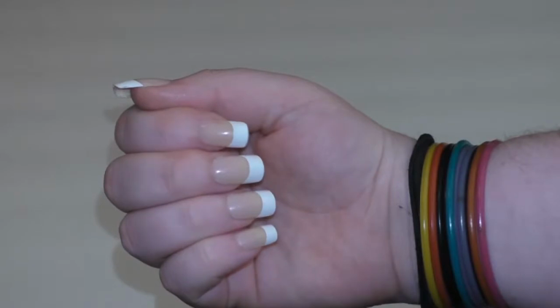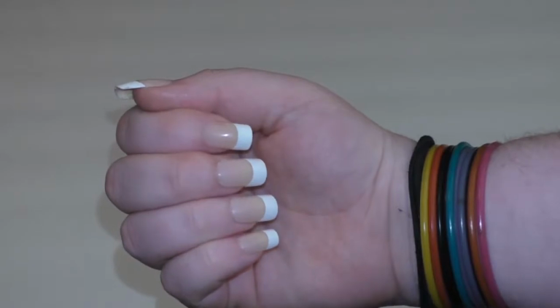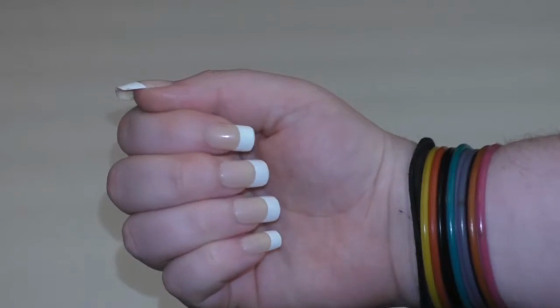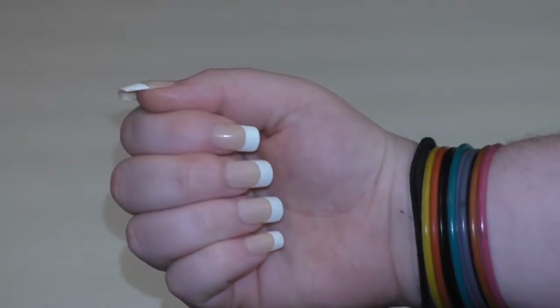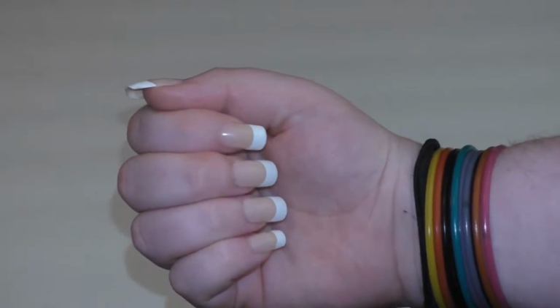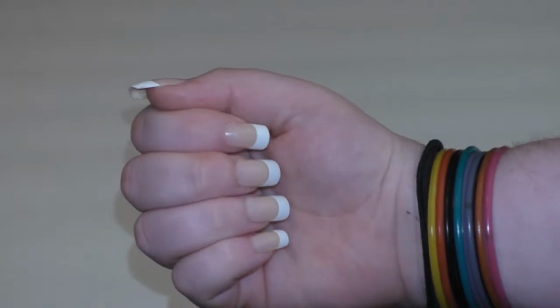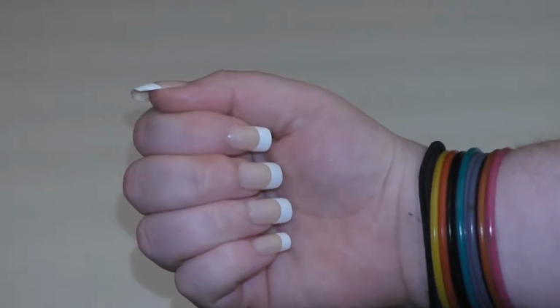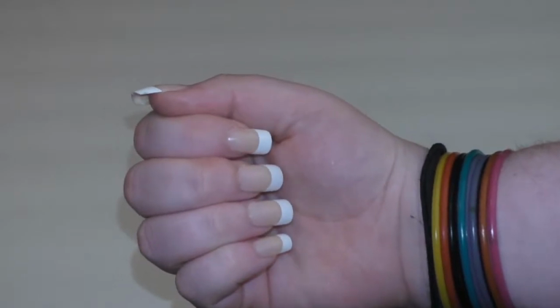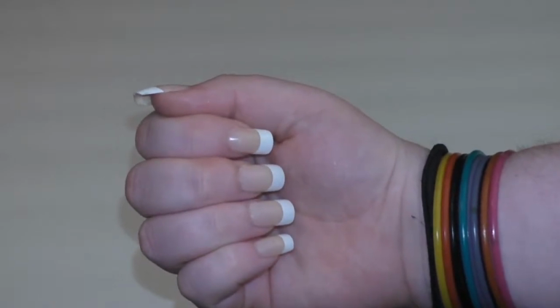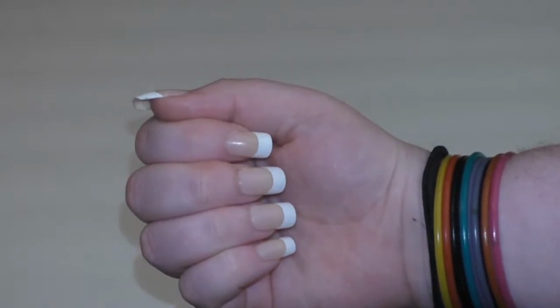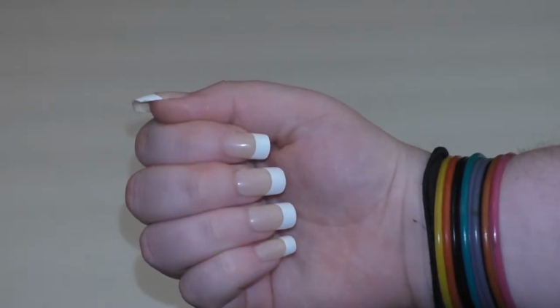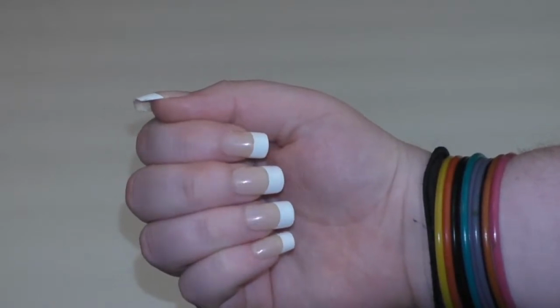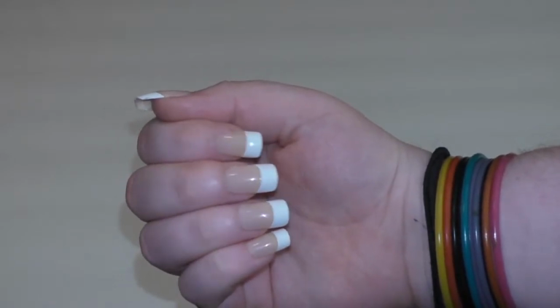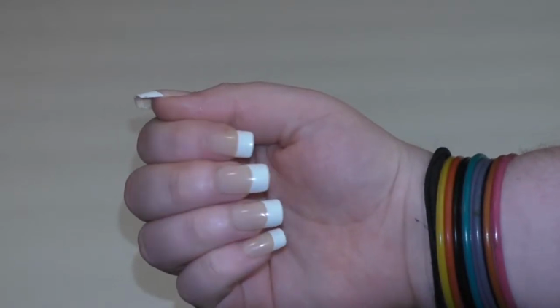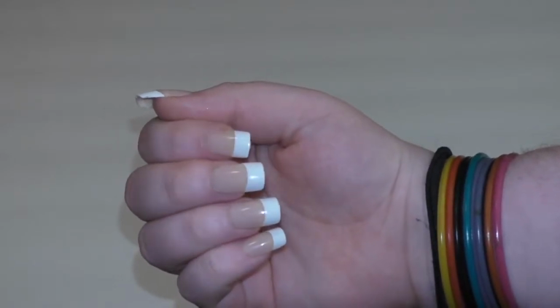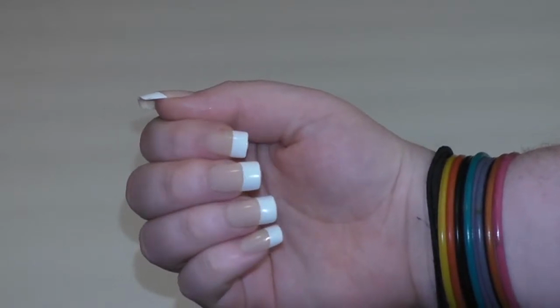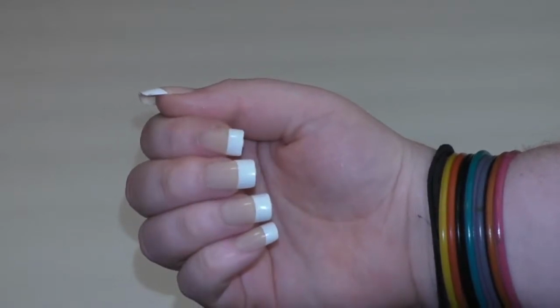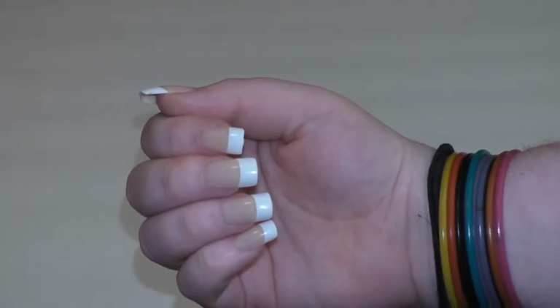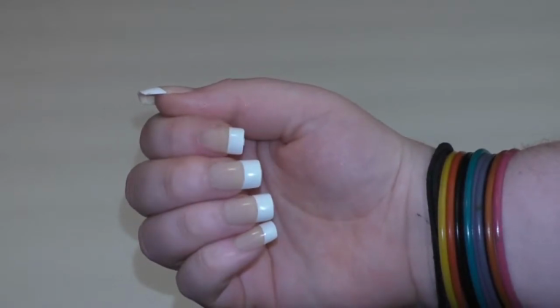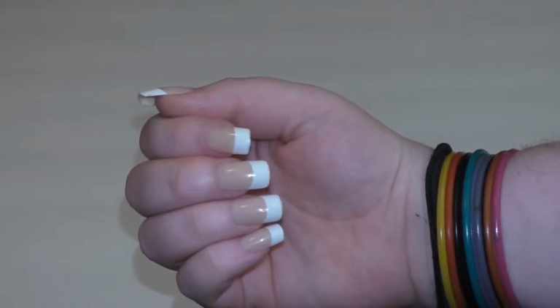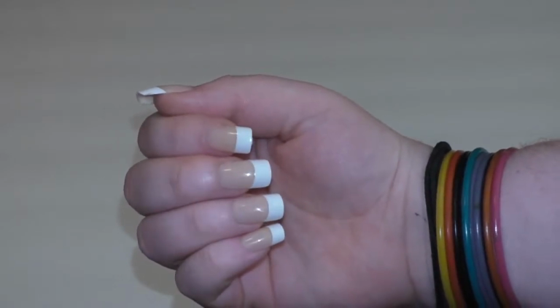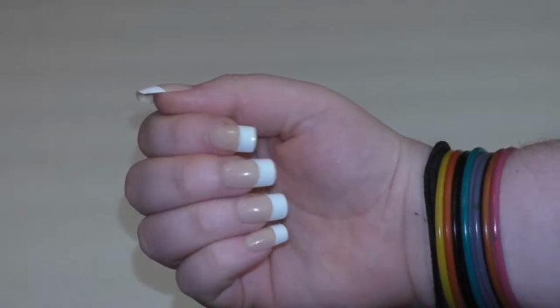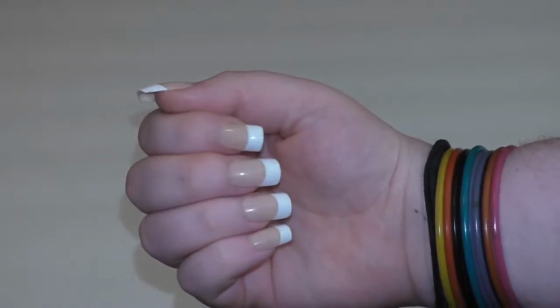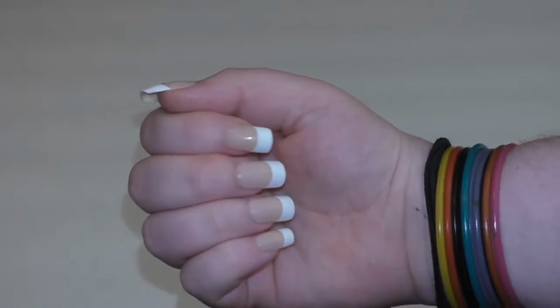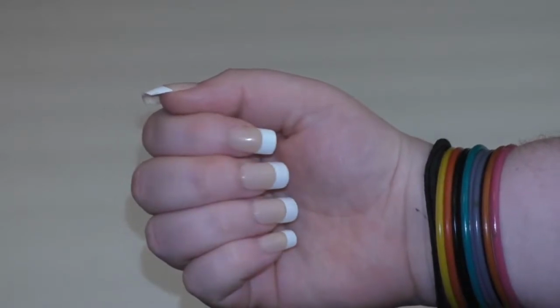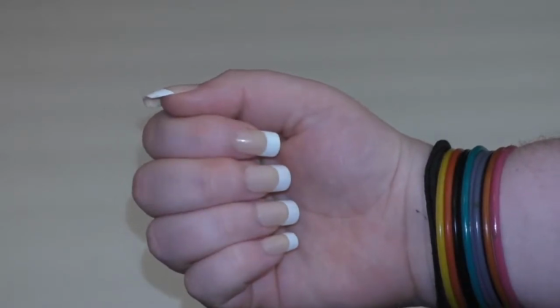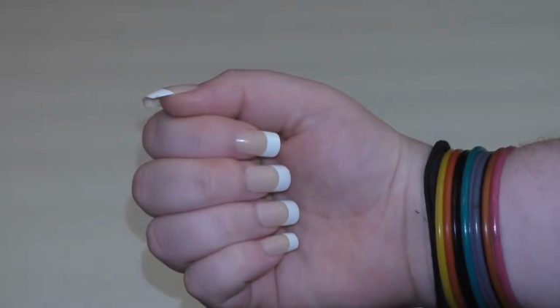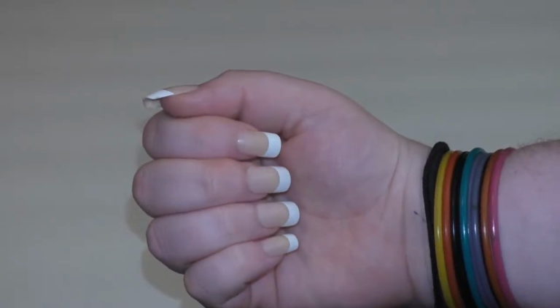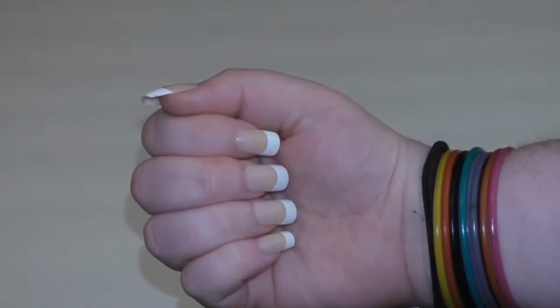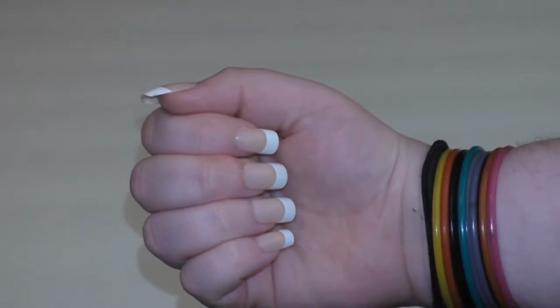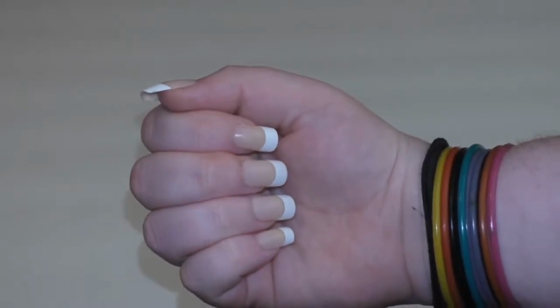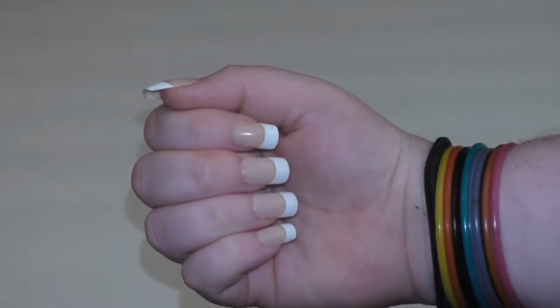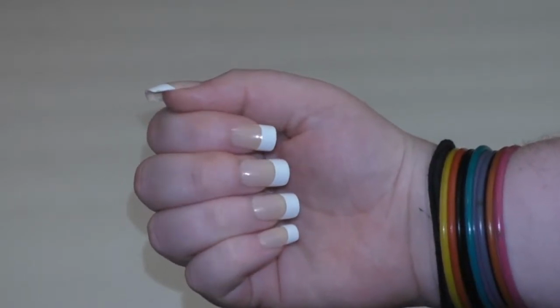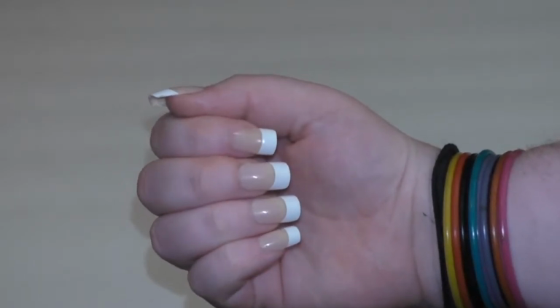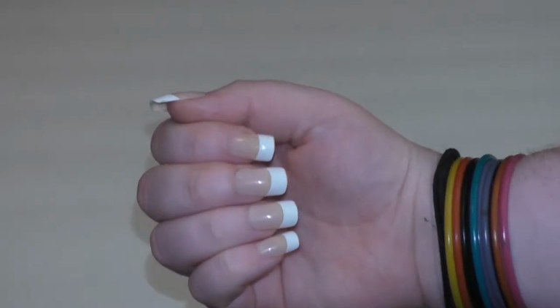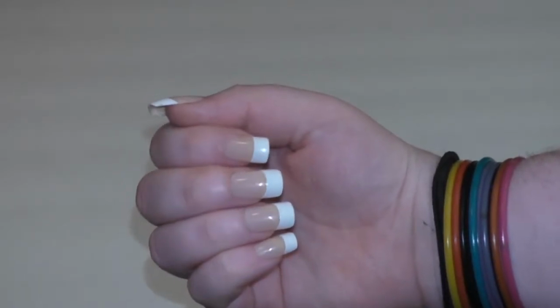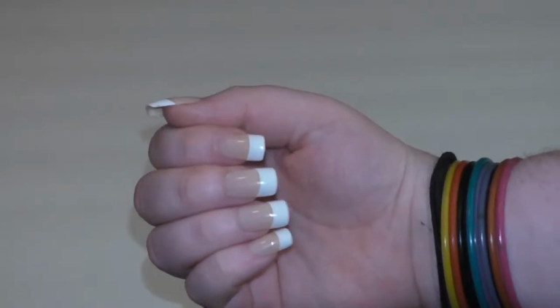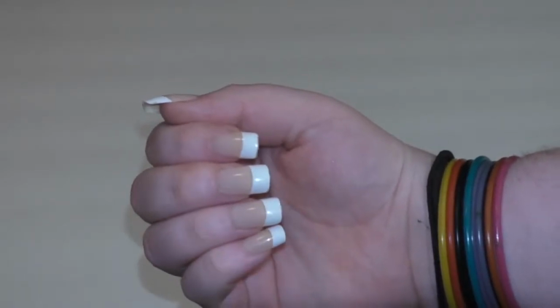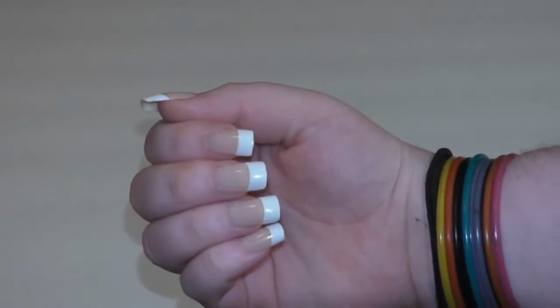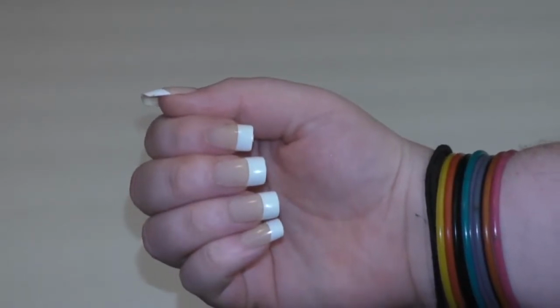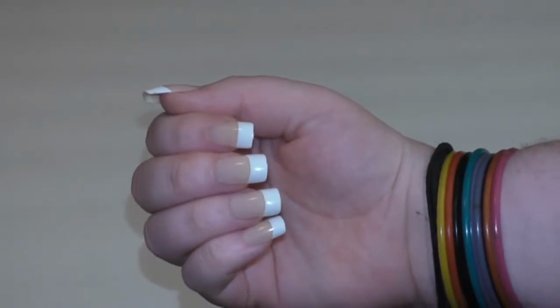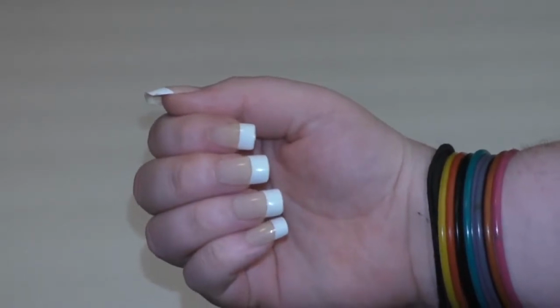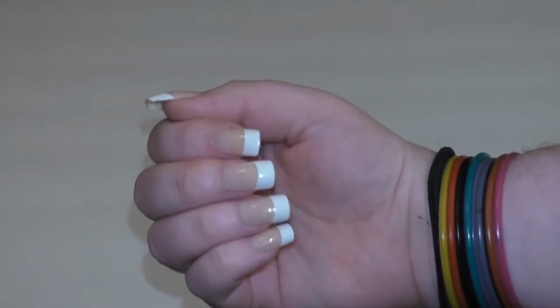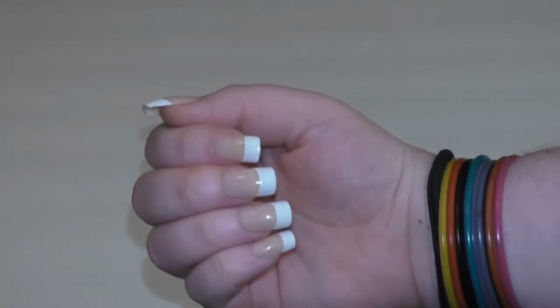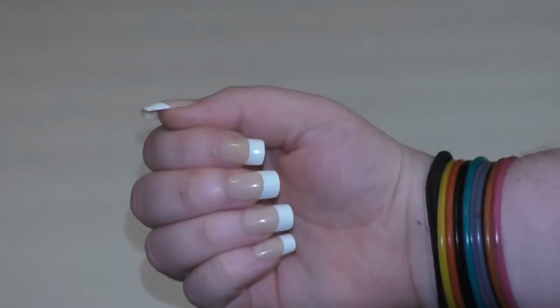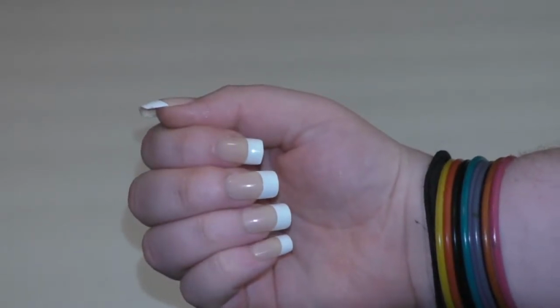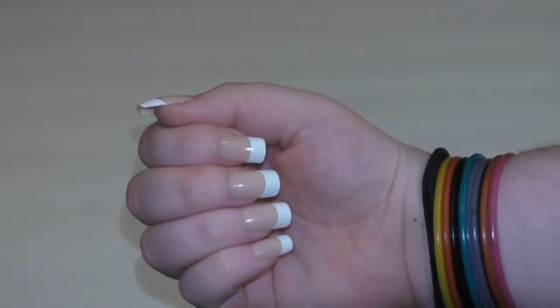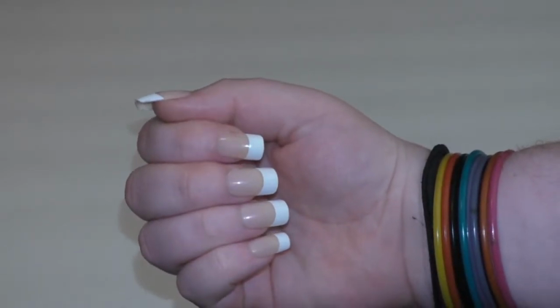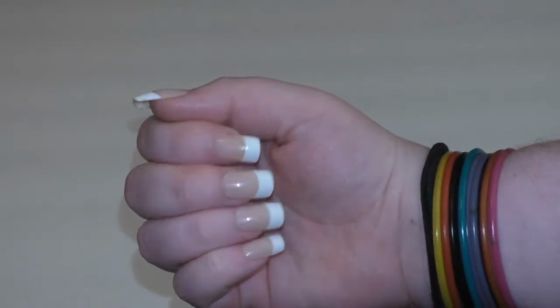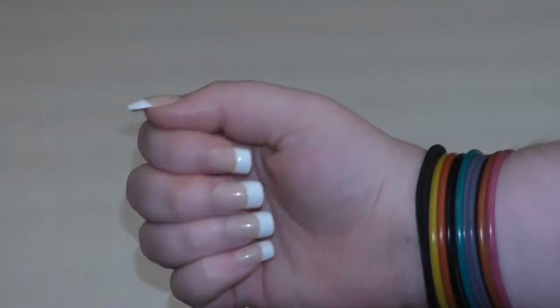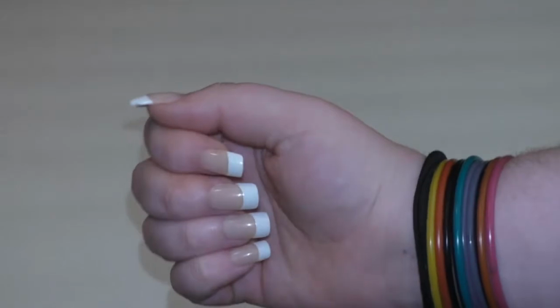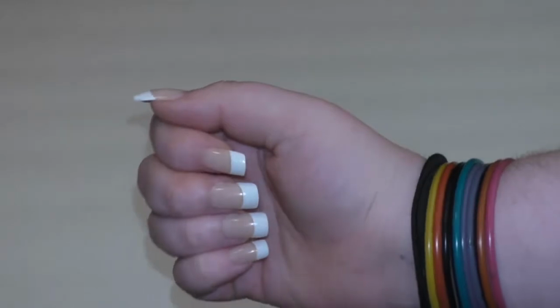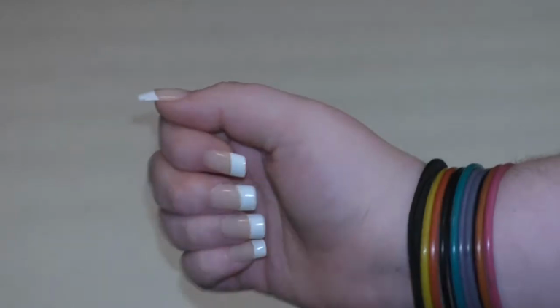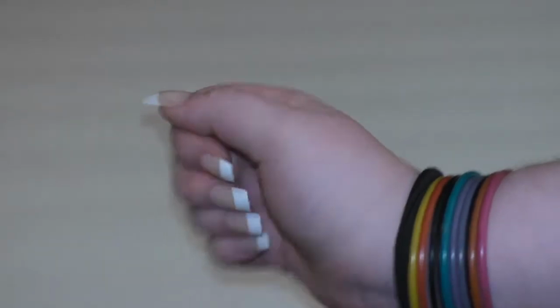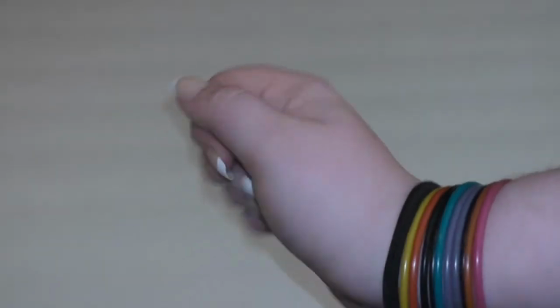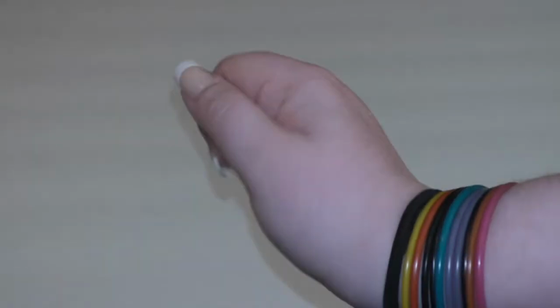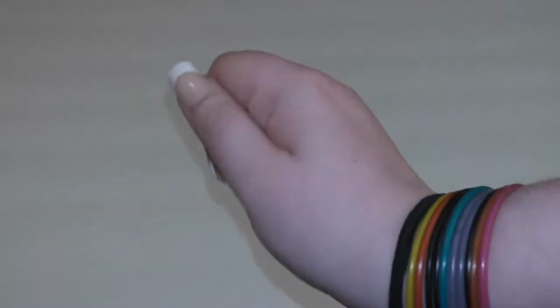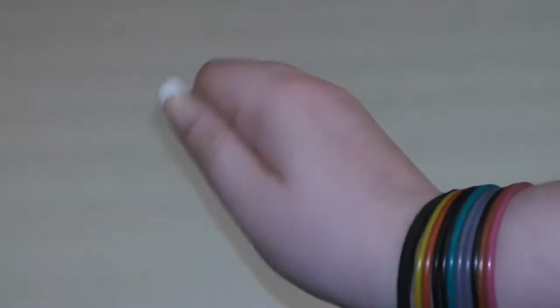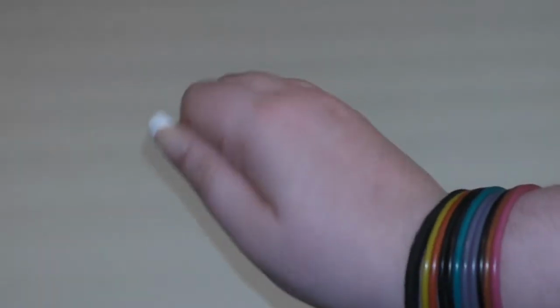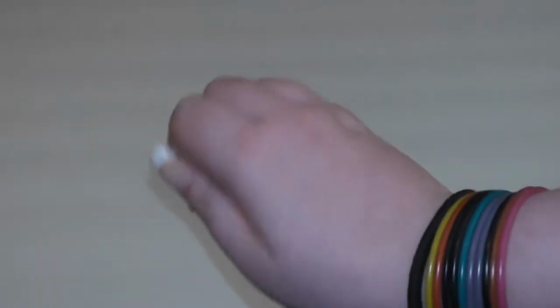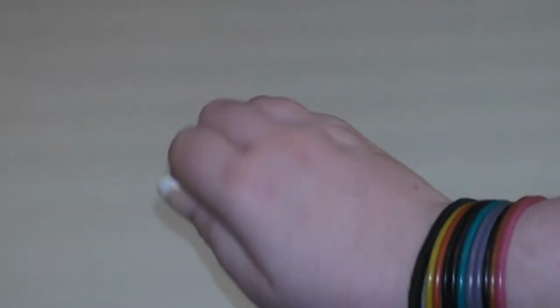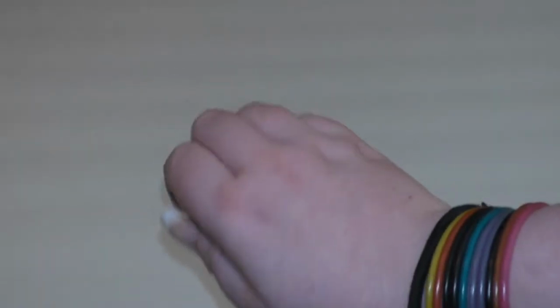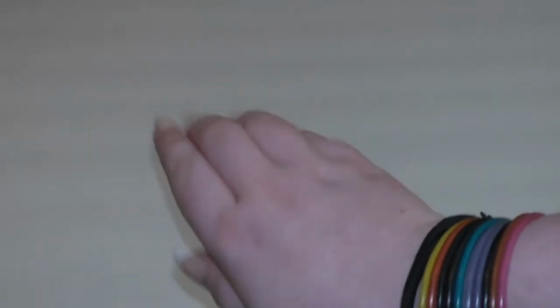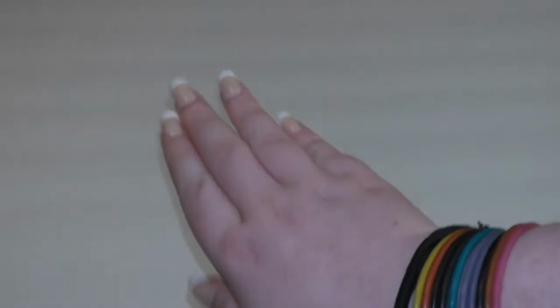These nails fit my real nails really well, and there are 14 different size nails so there are plenty of choices.